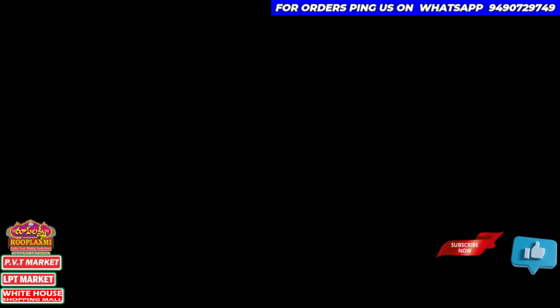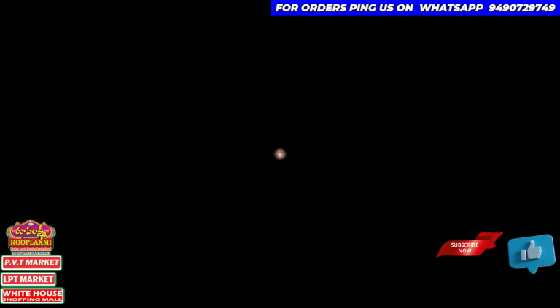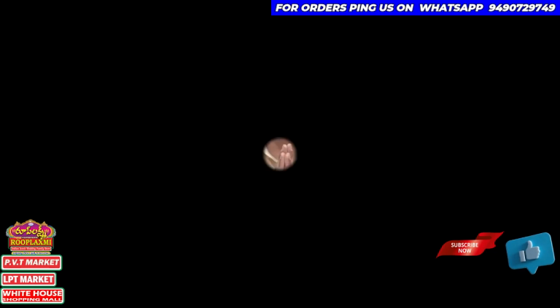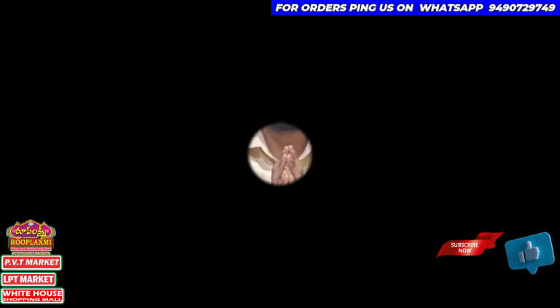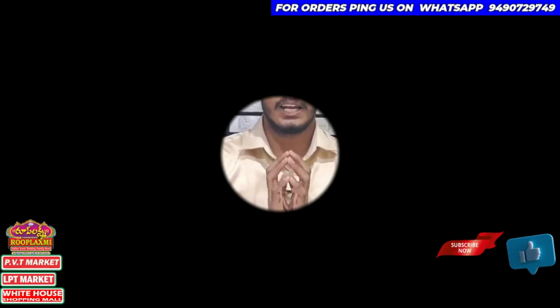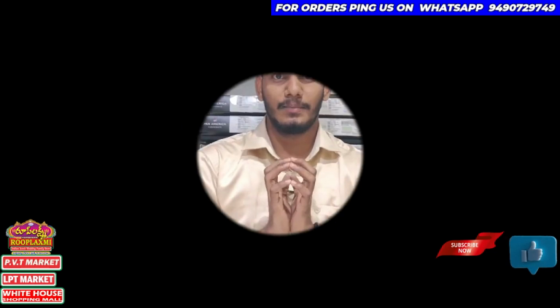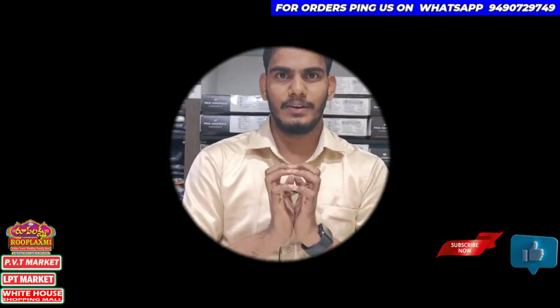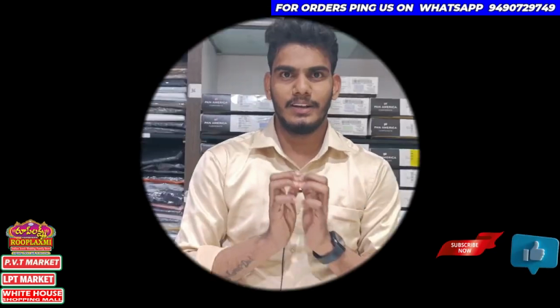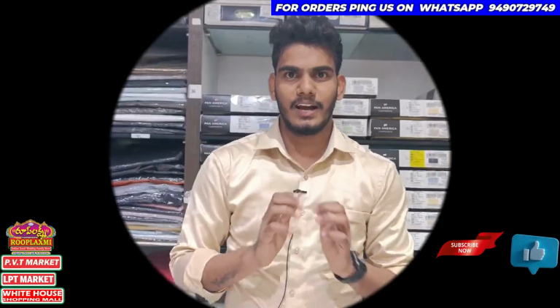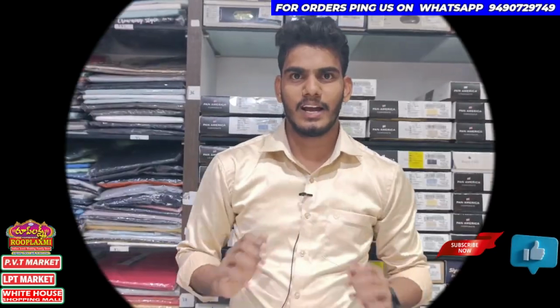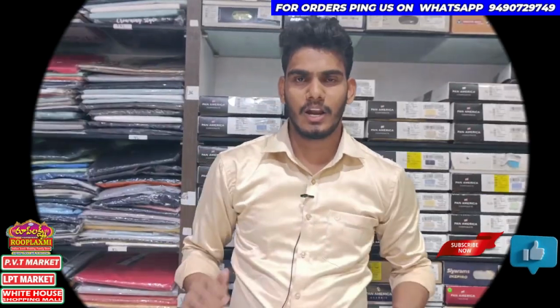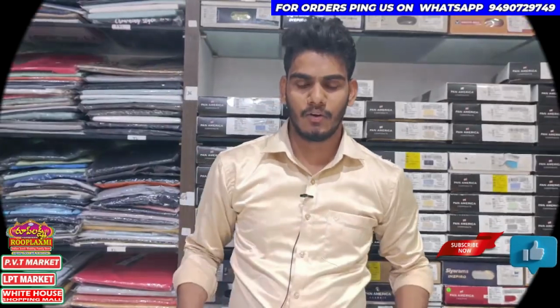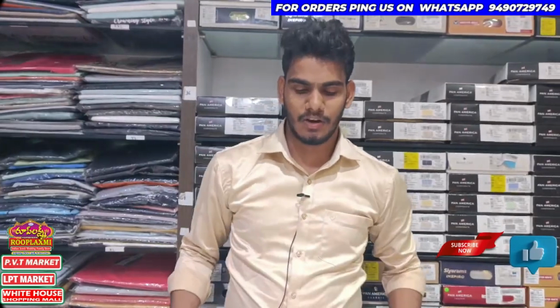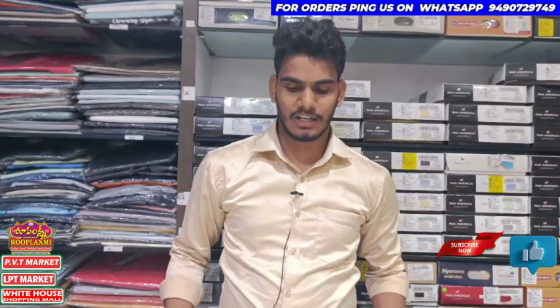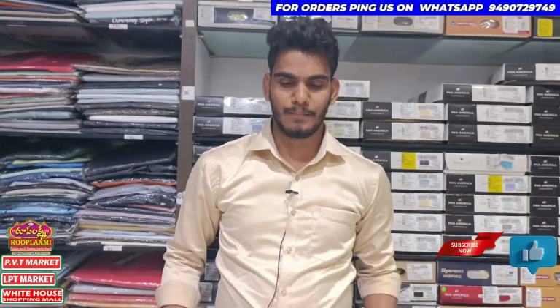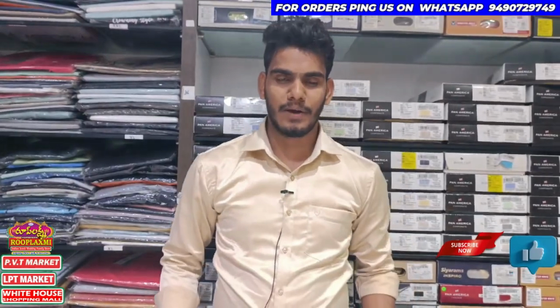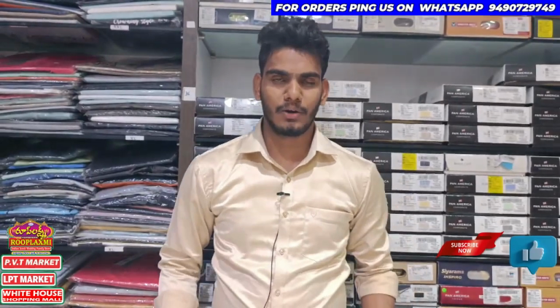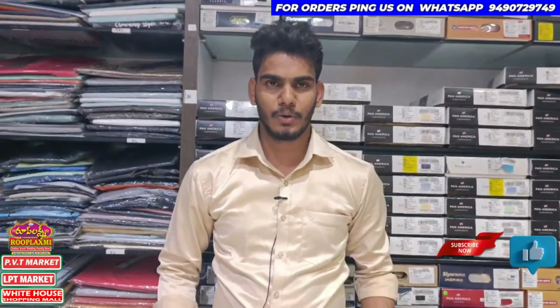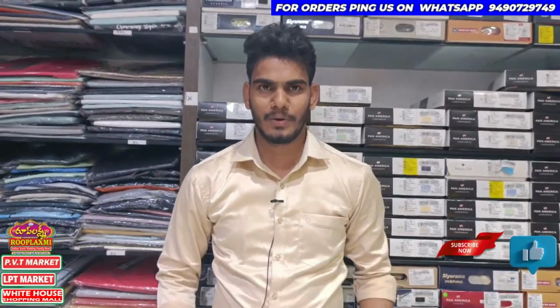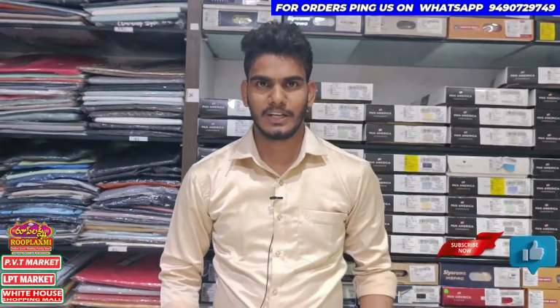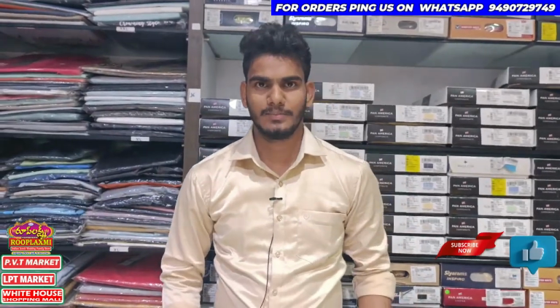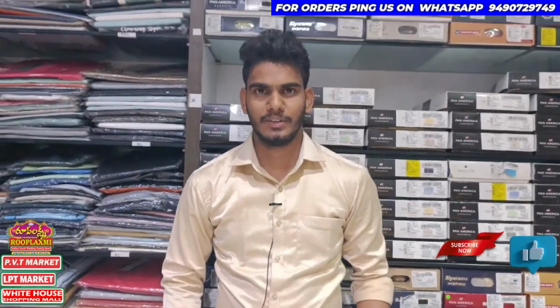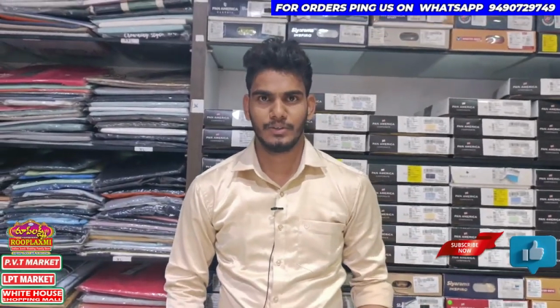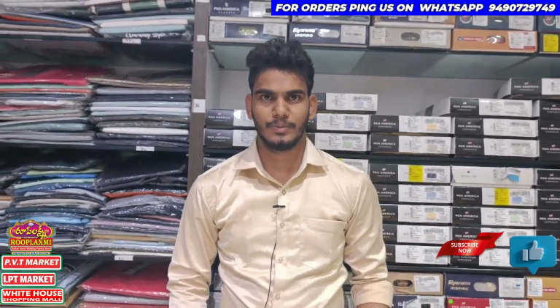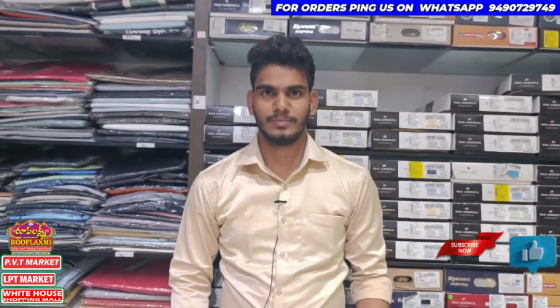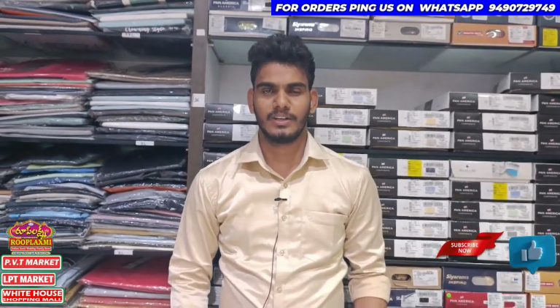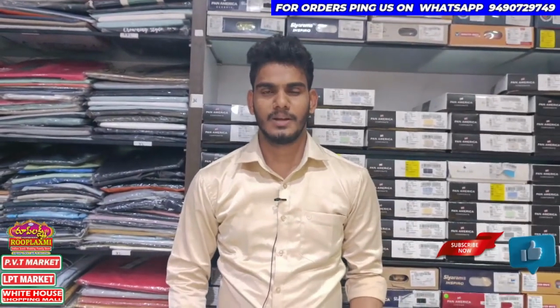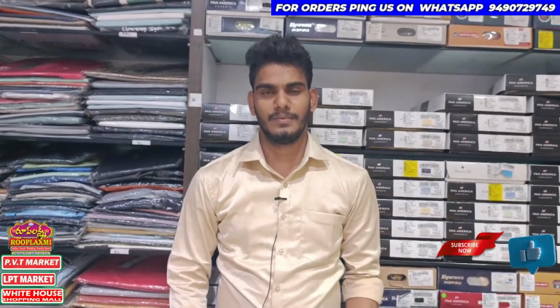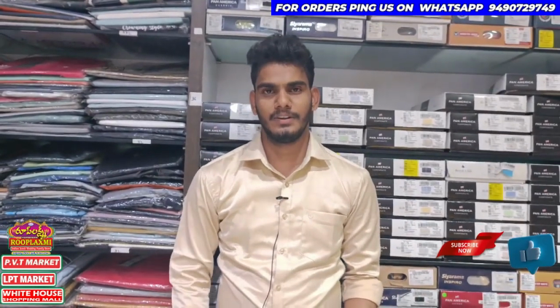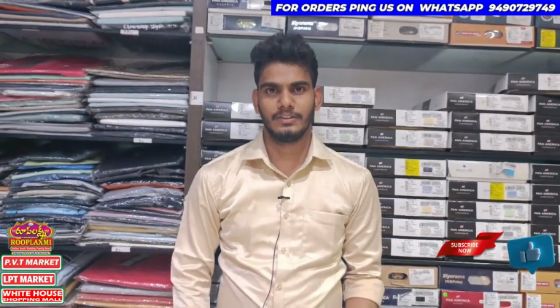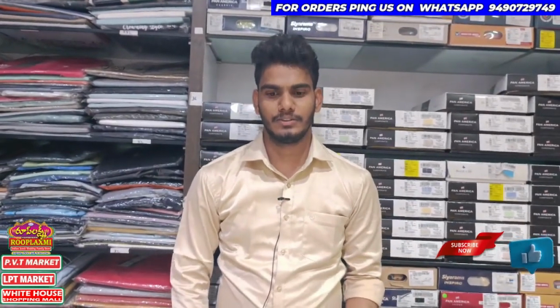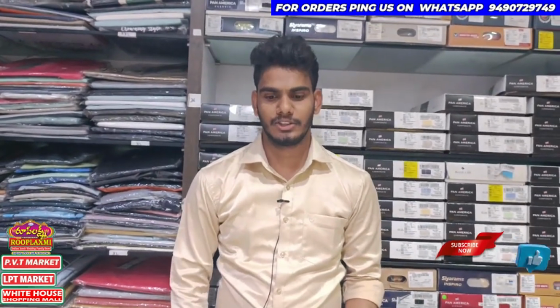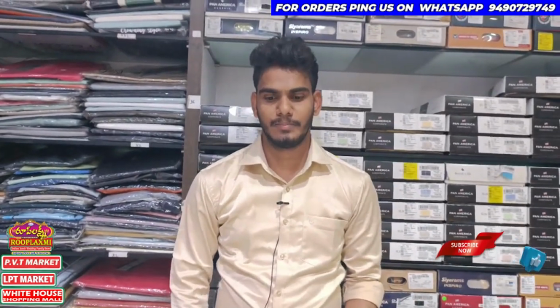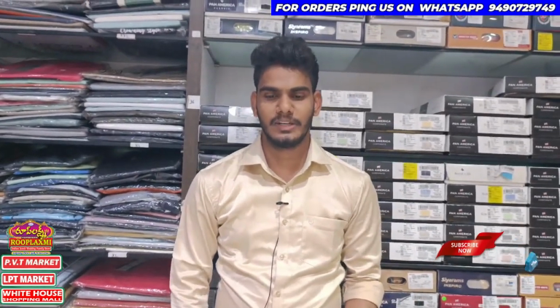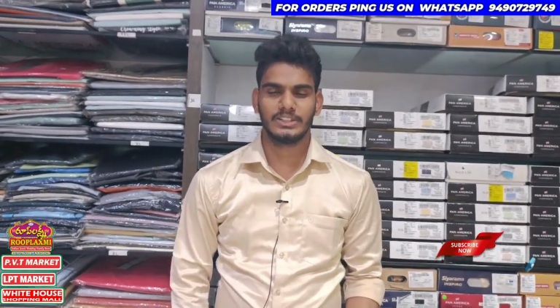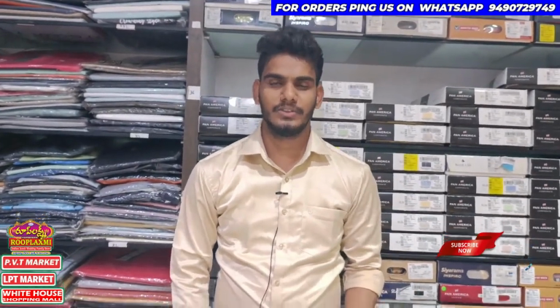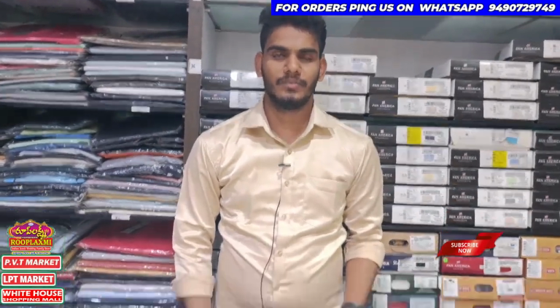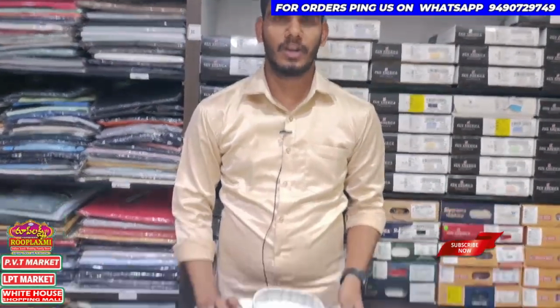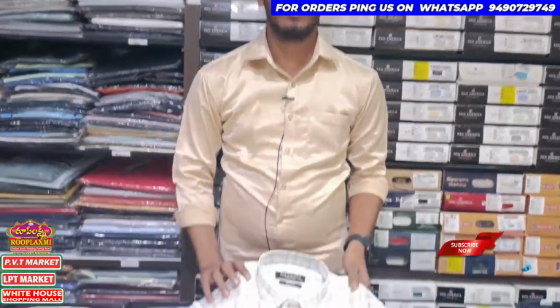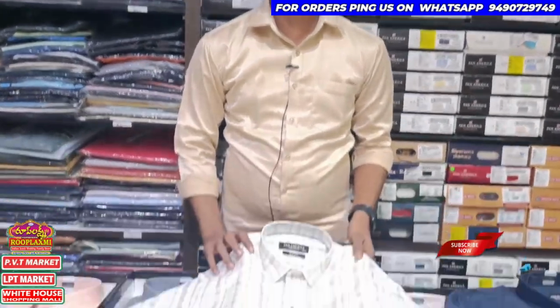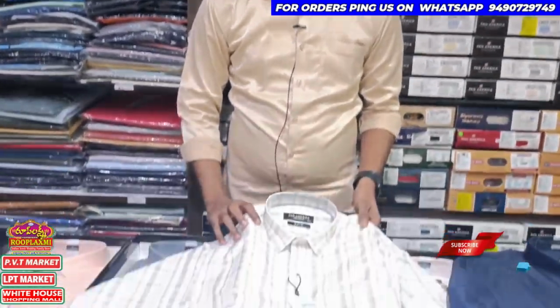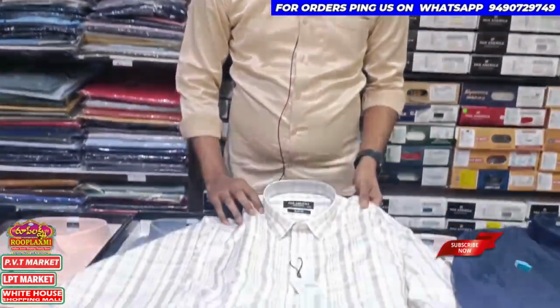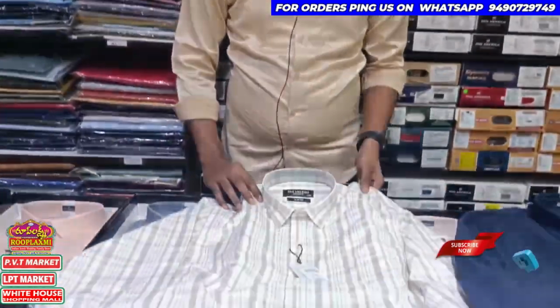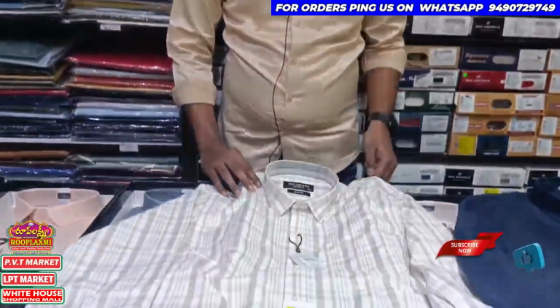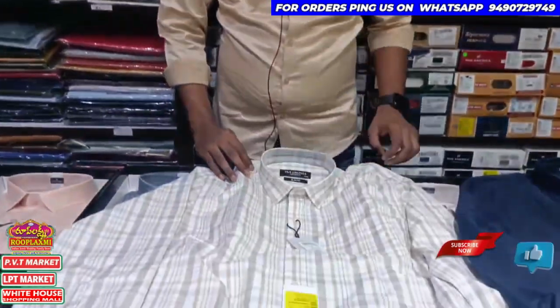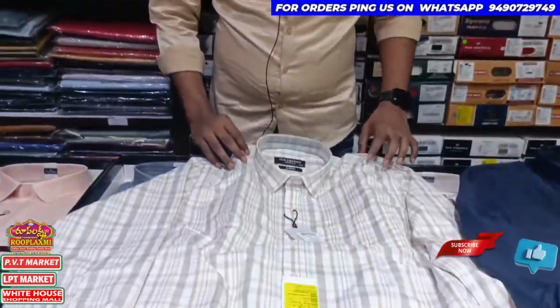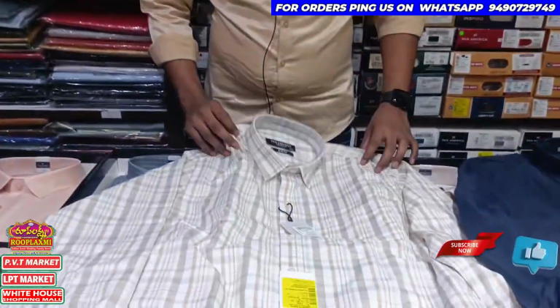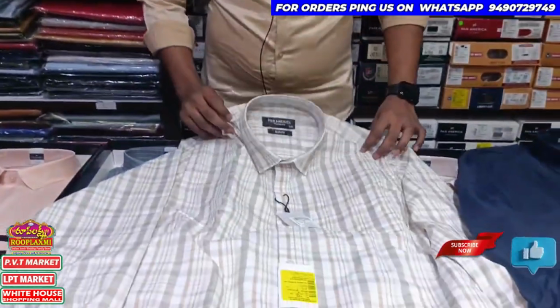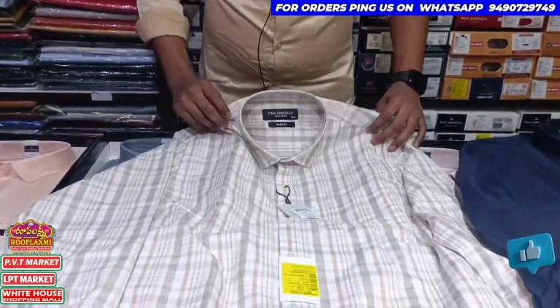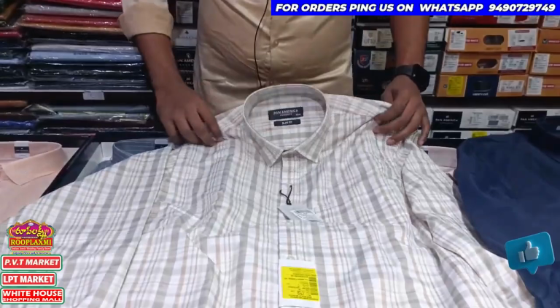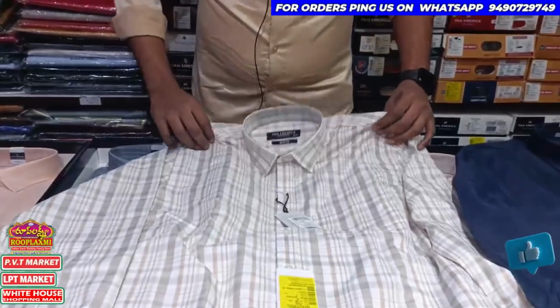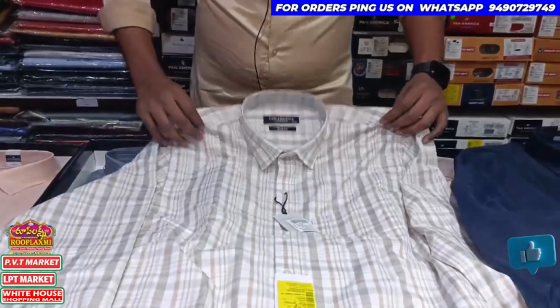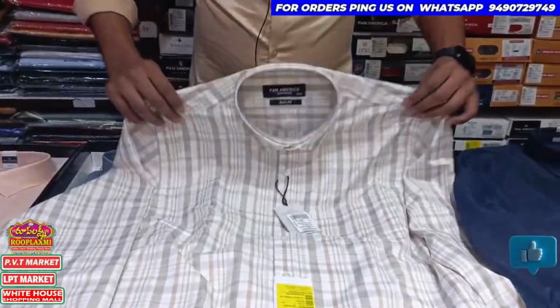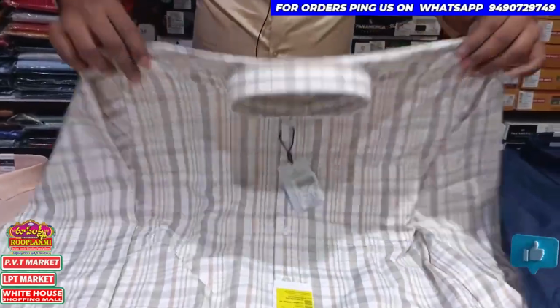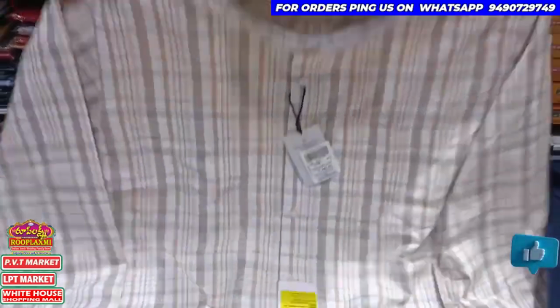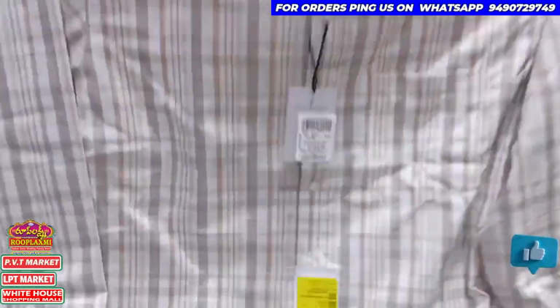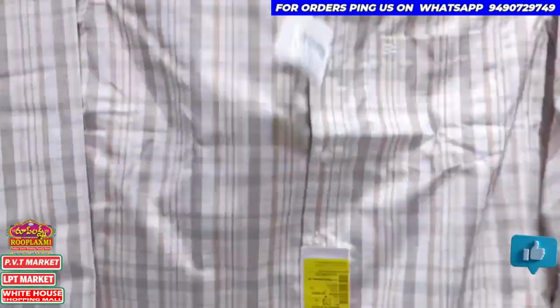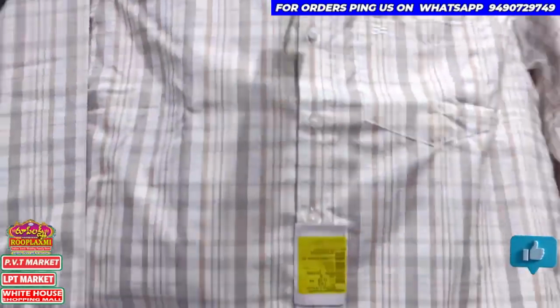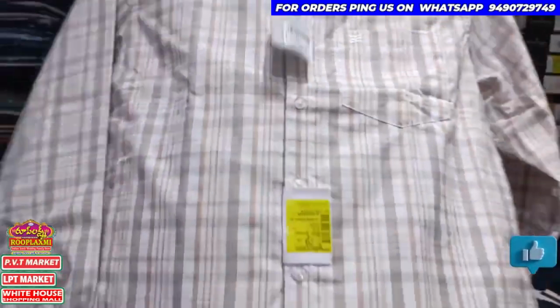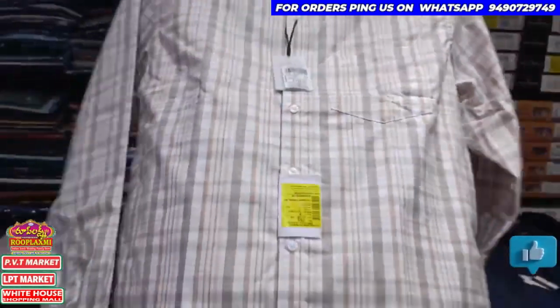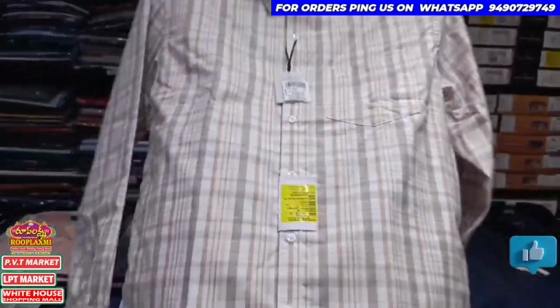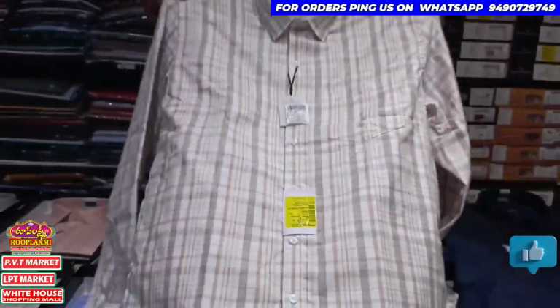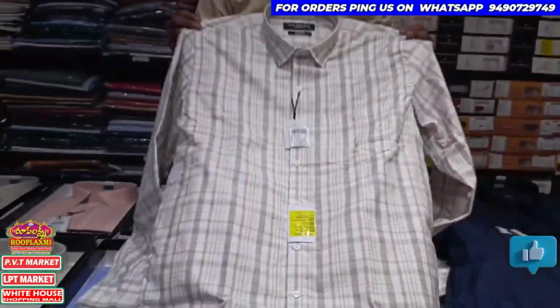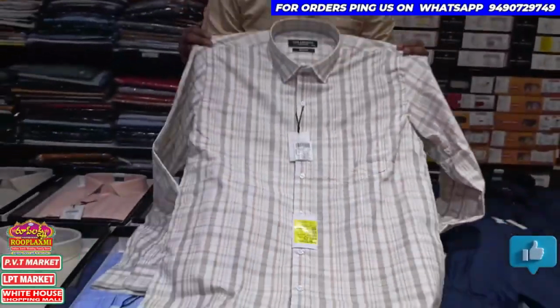Hello, welcome back to Ropalashmi YouTube channel. I am looking for men's vests. This is Pan-America brand.